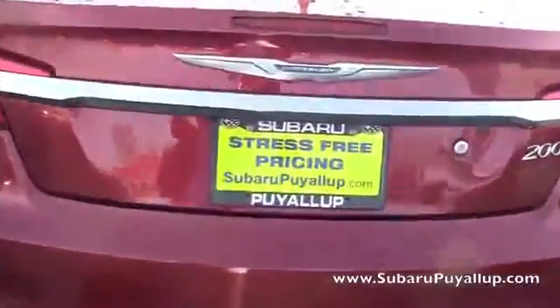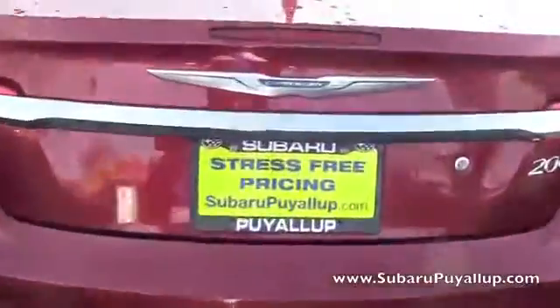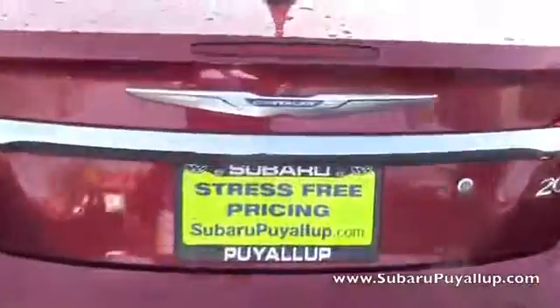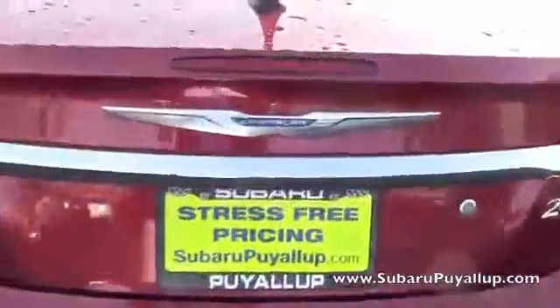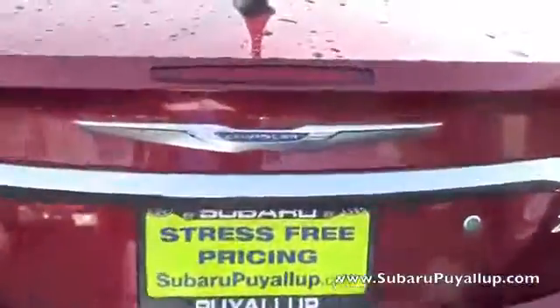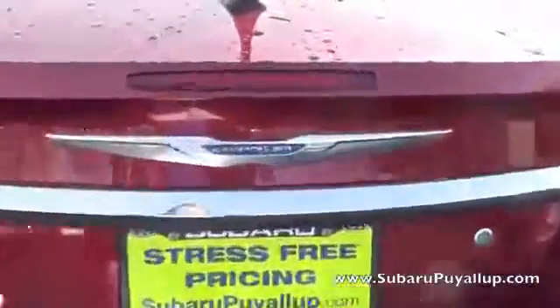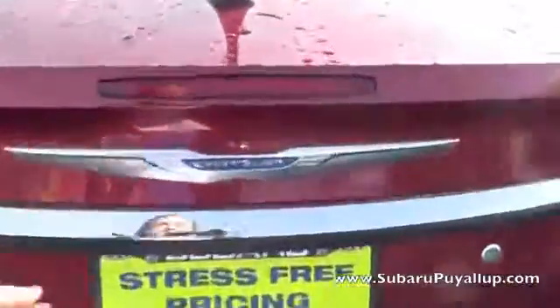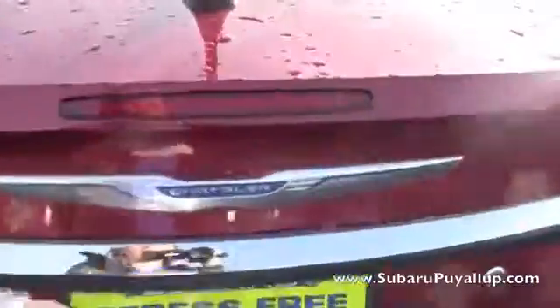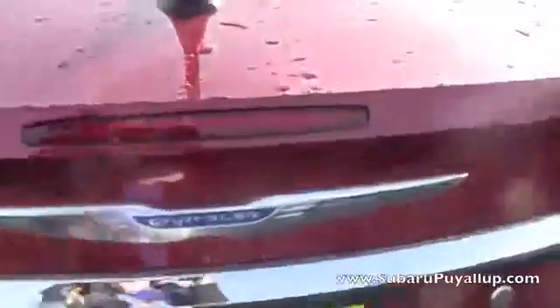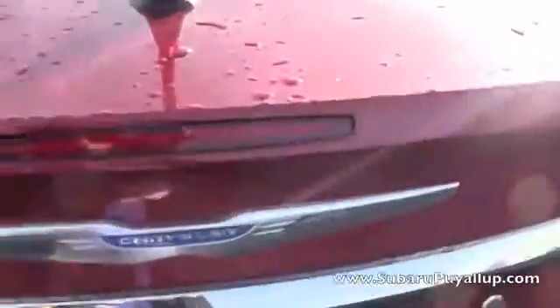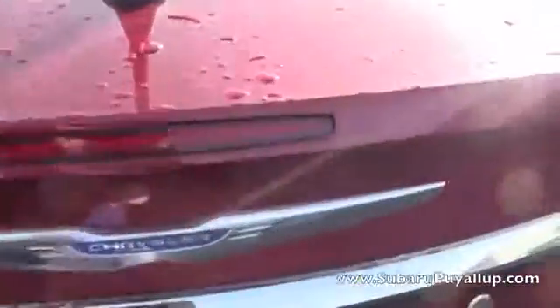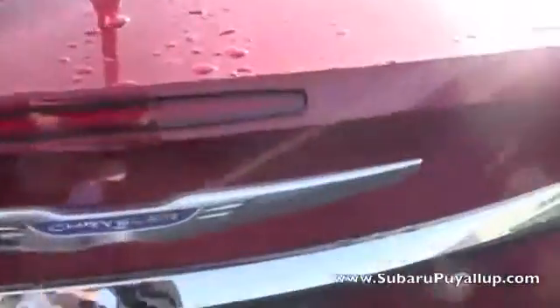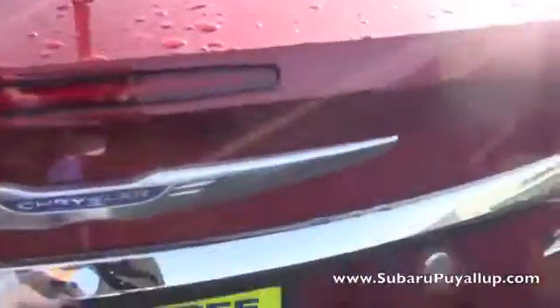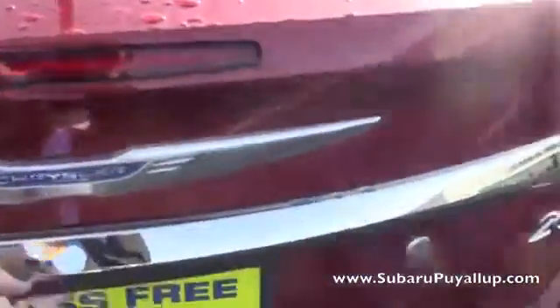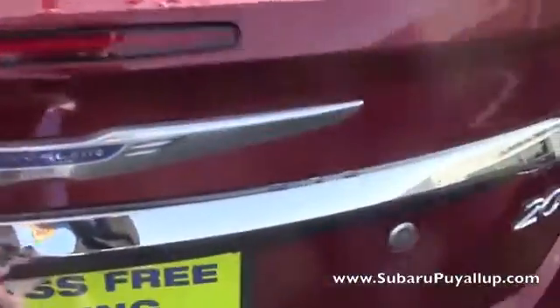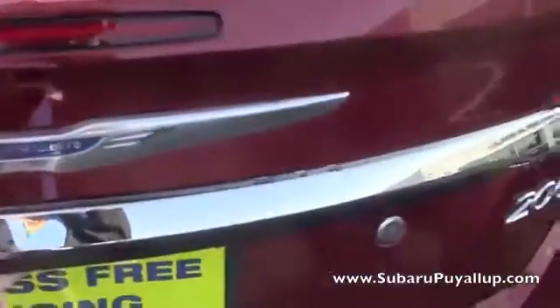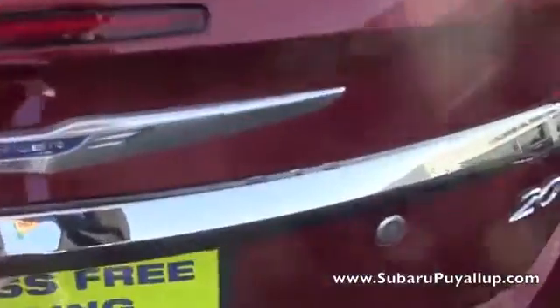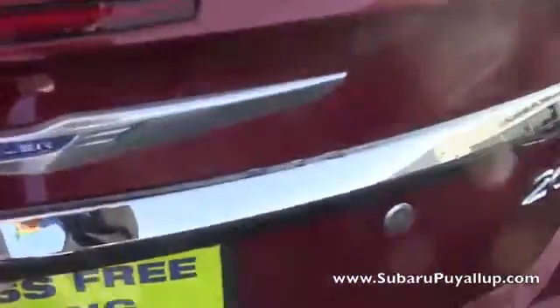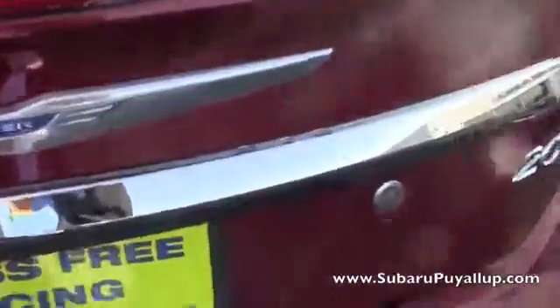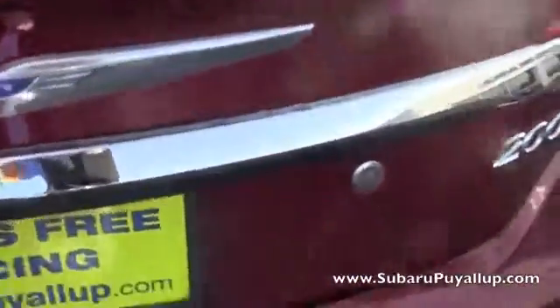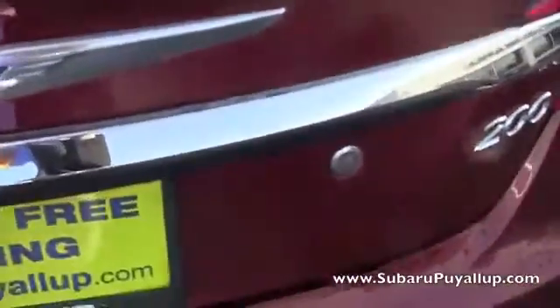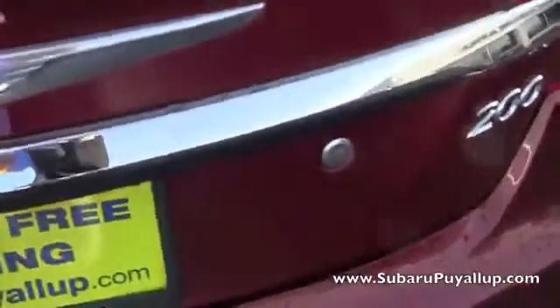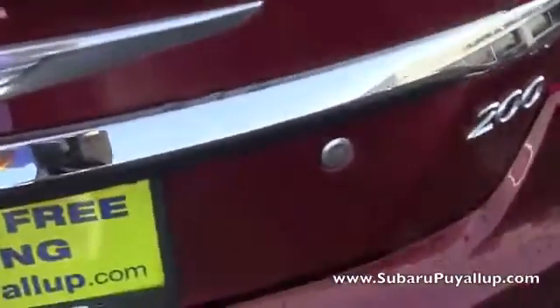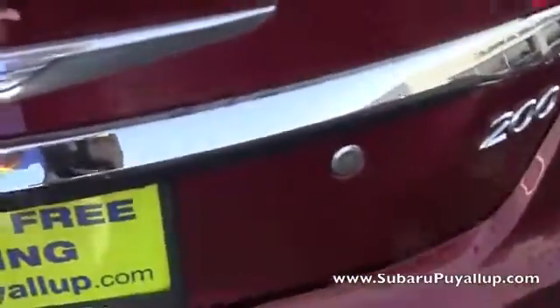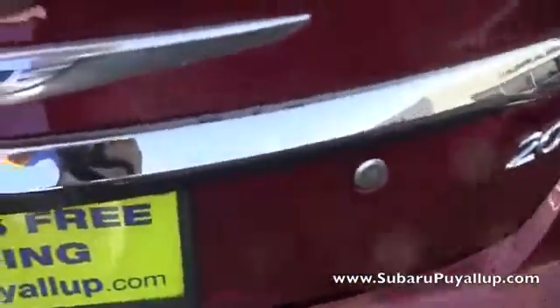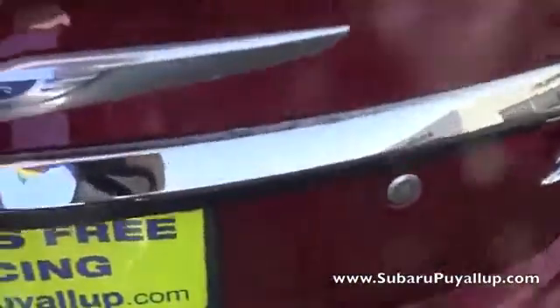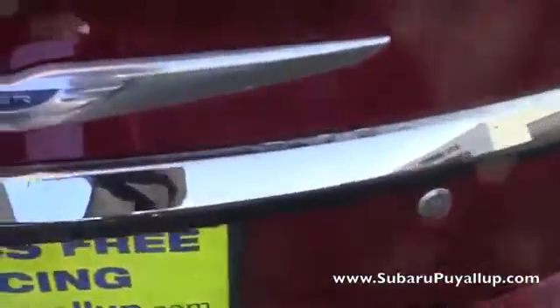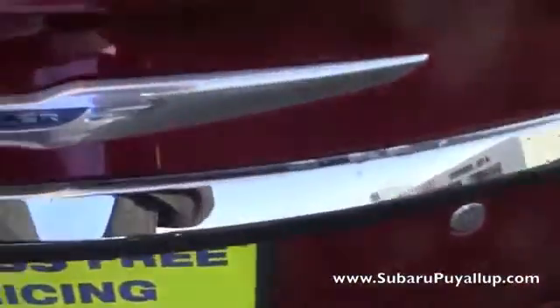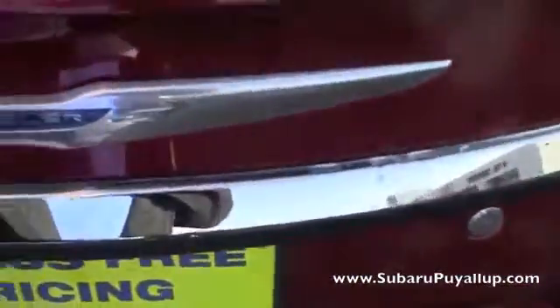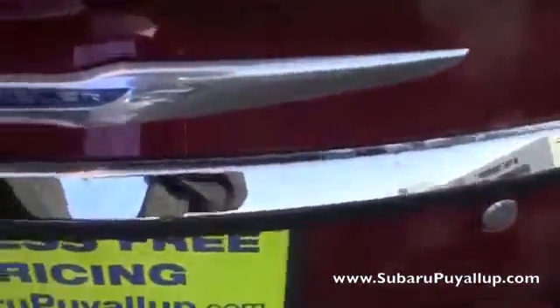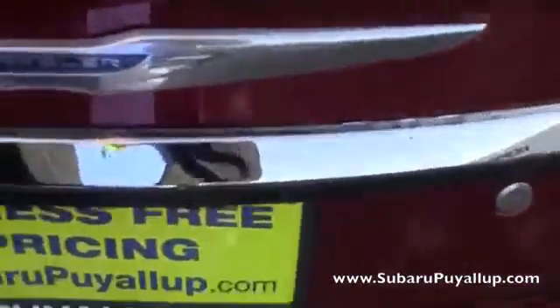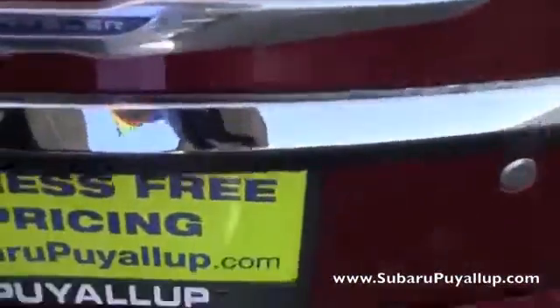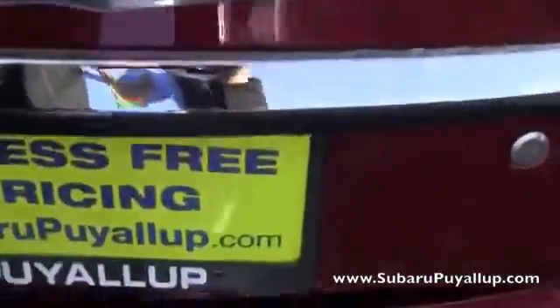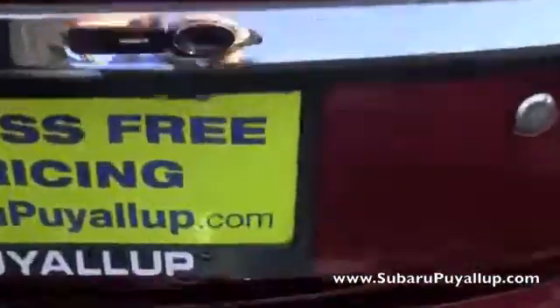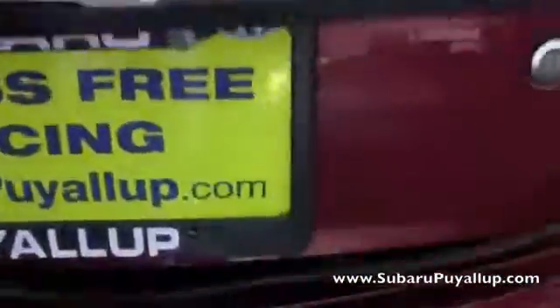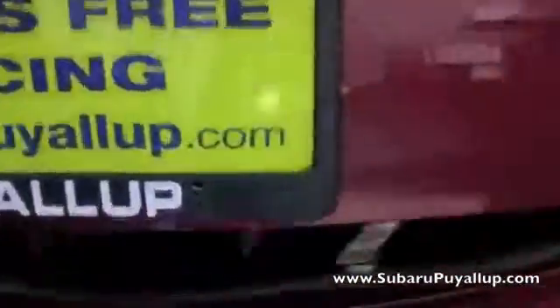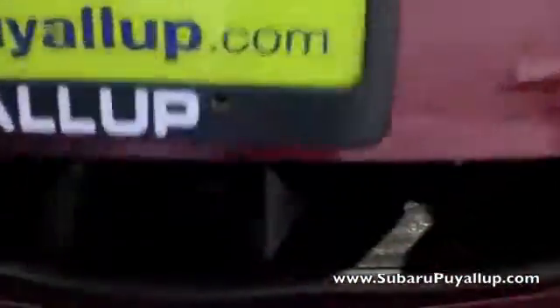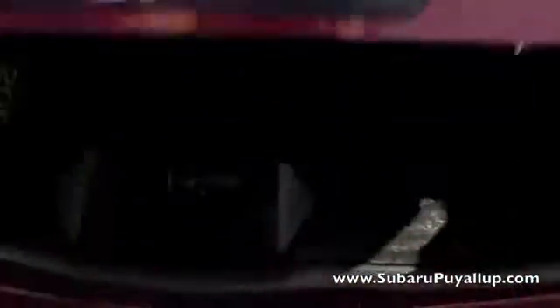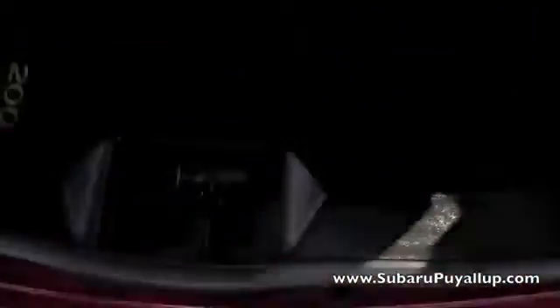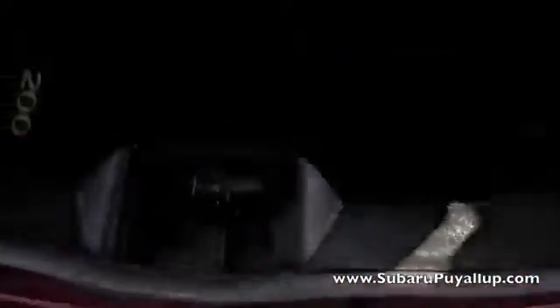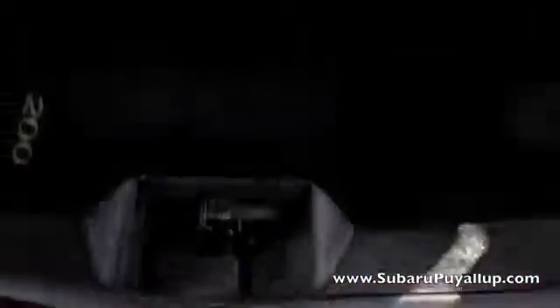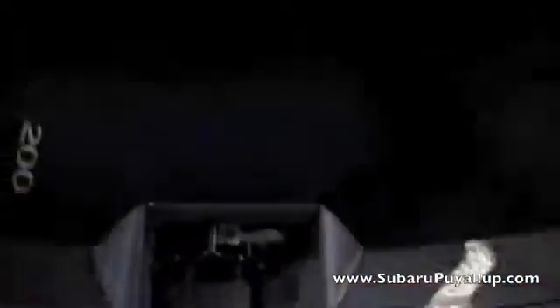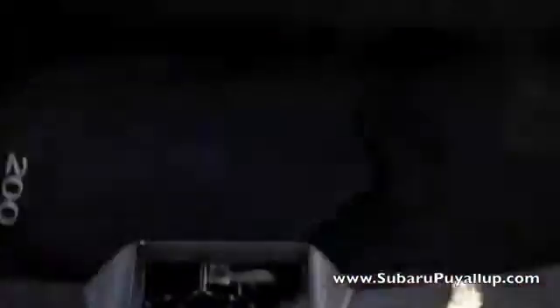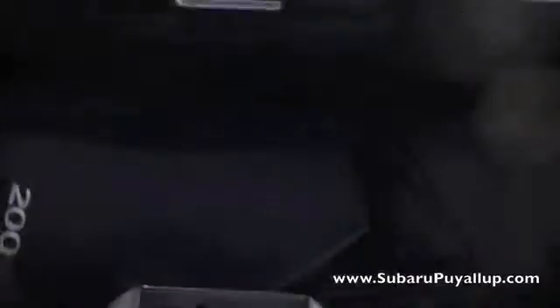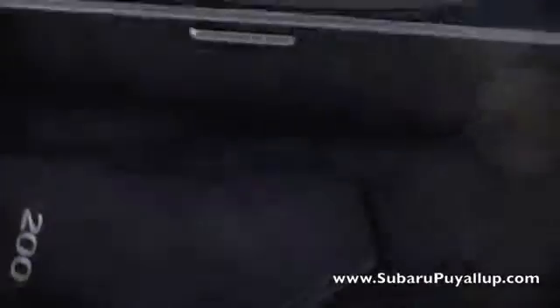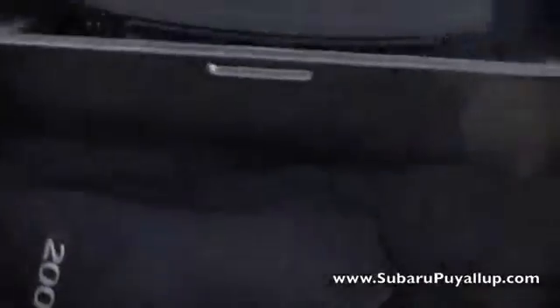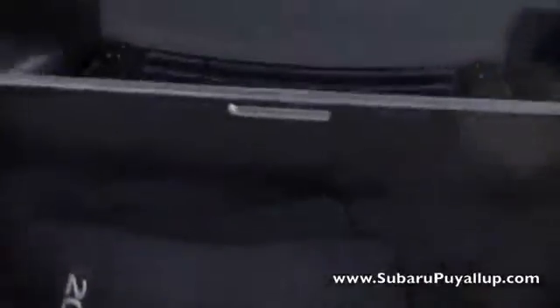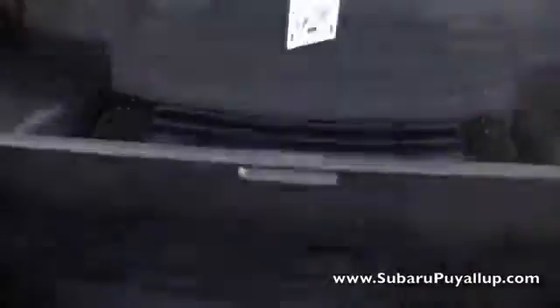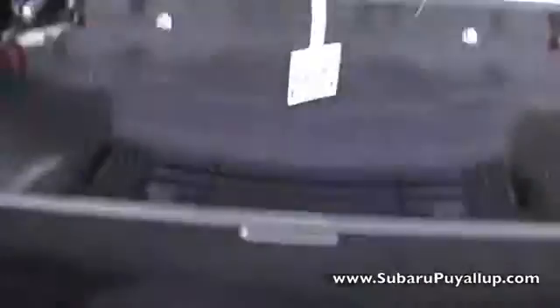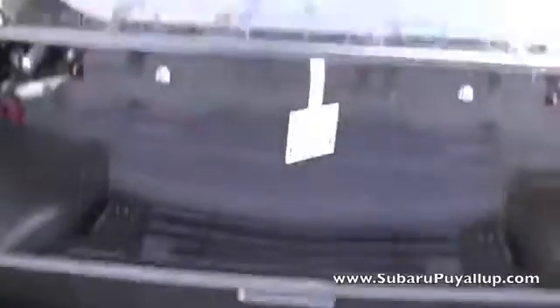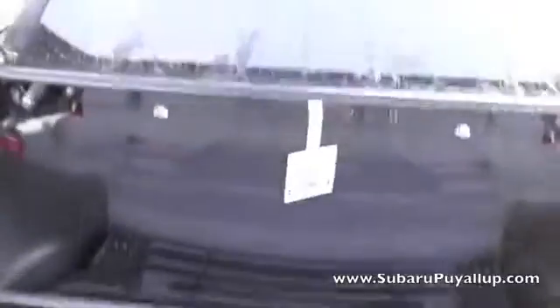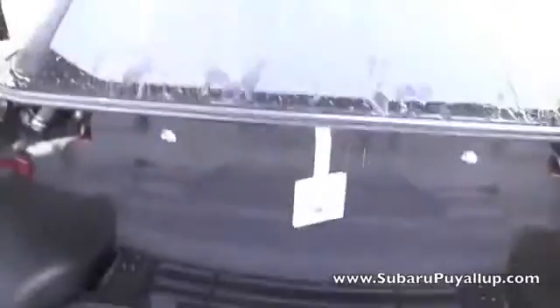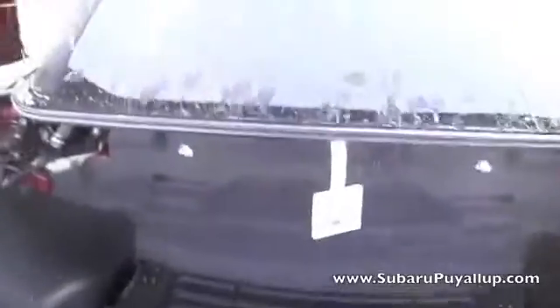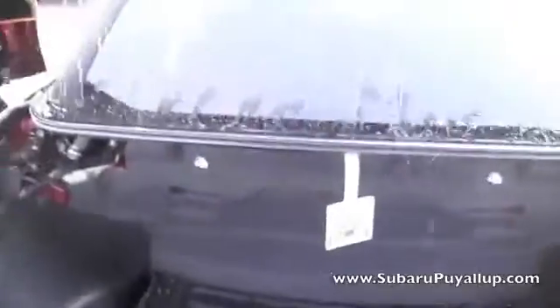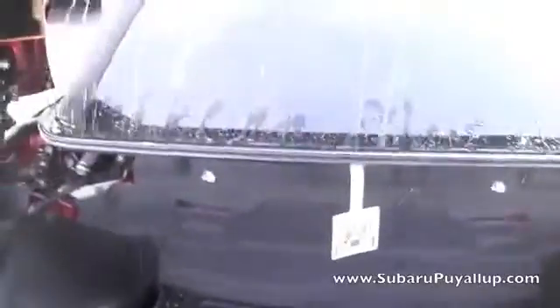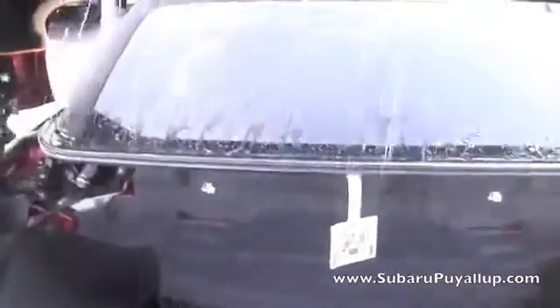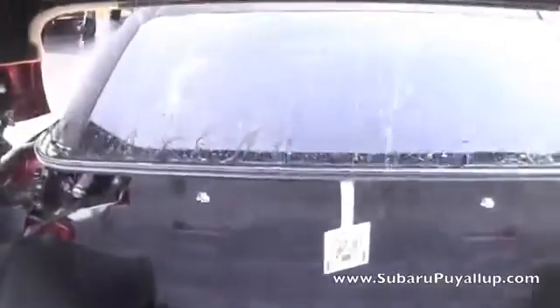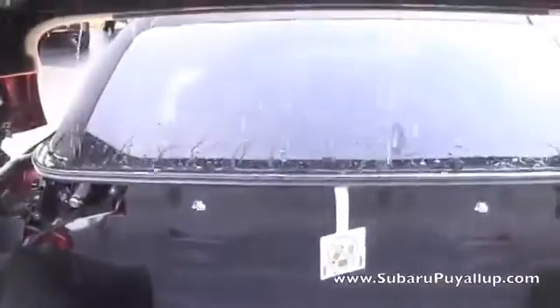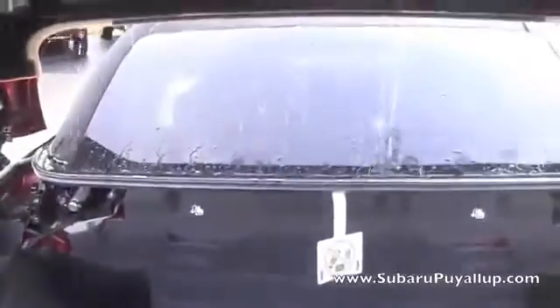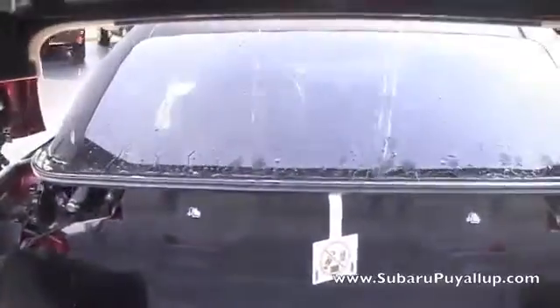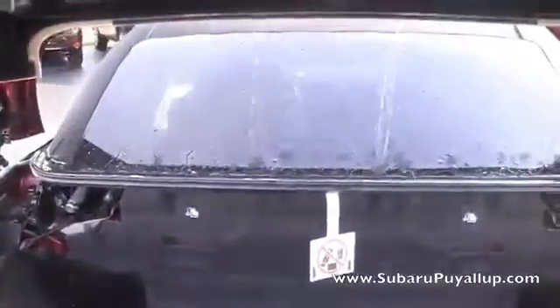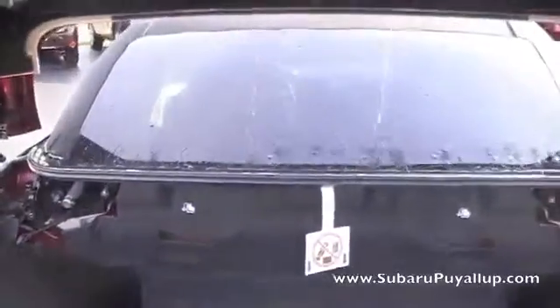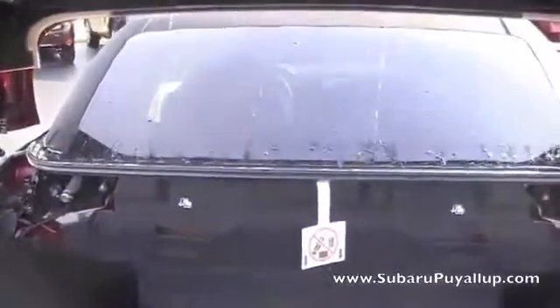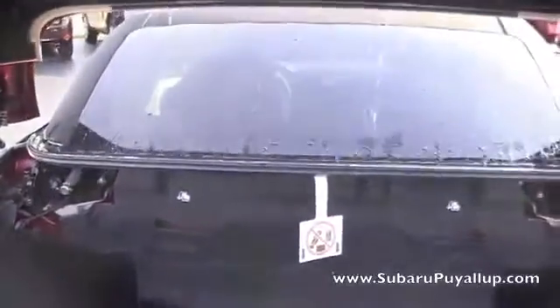Let's look in the trunk — really spacious.